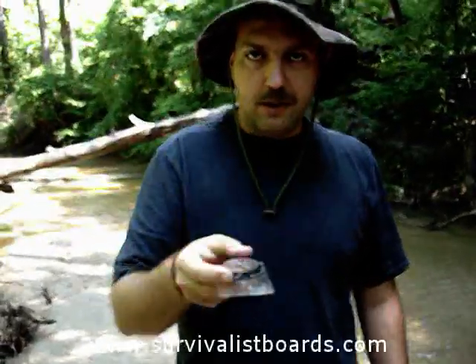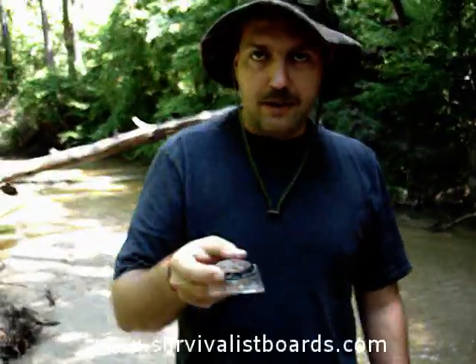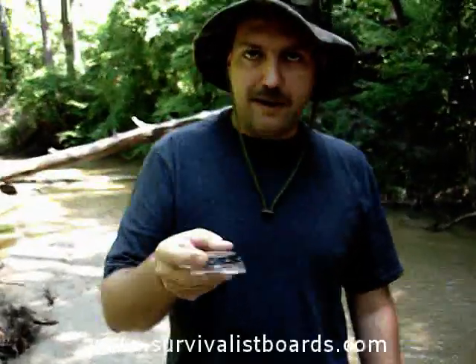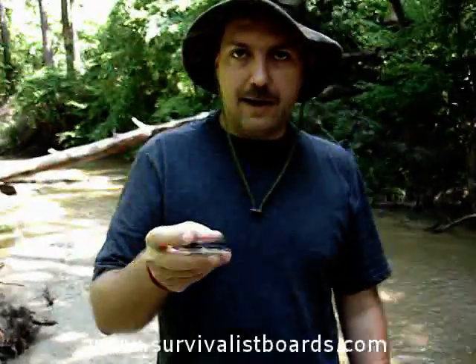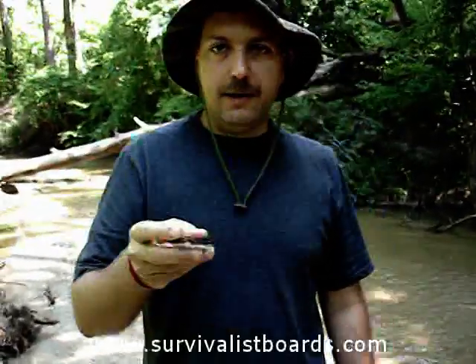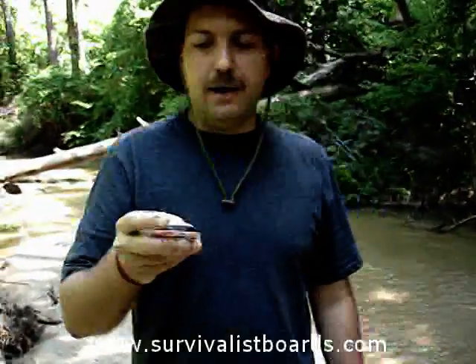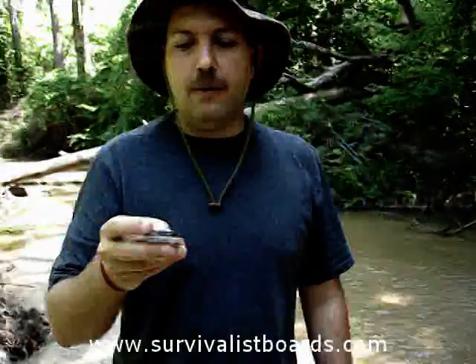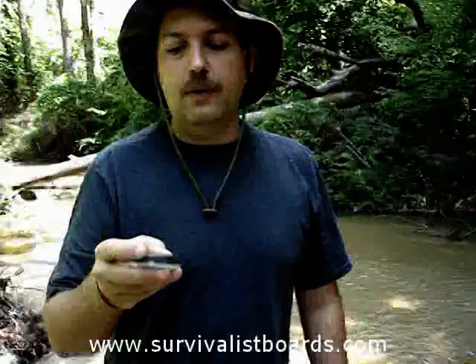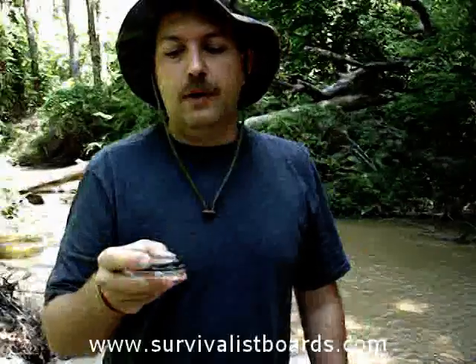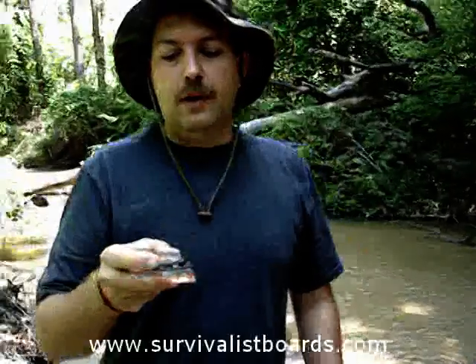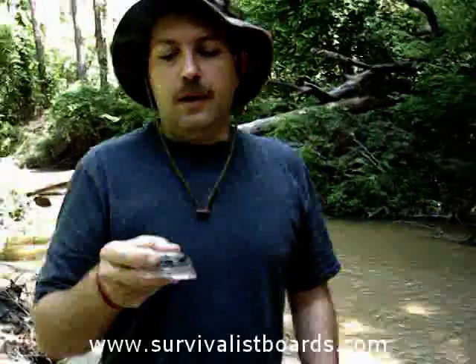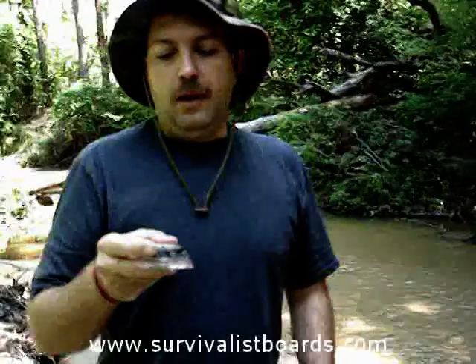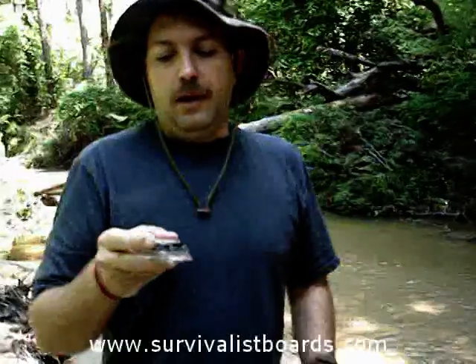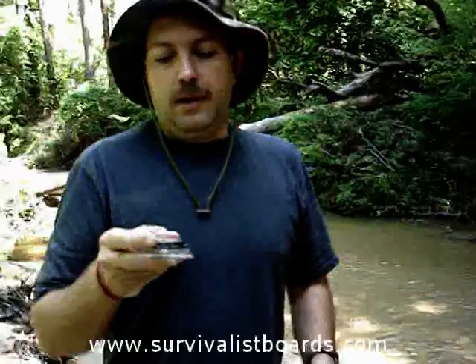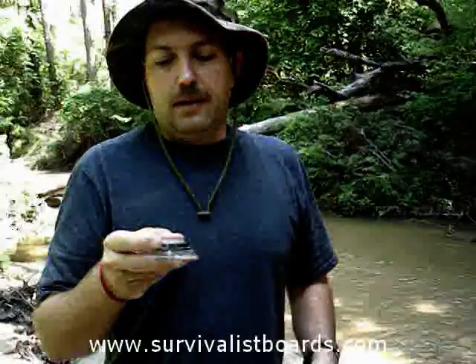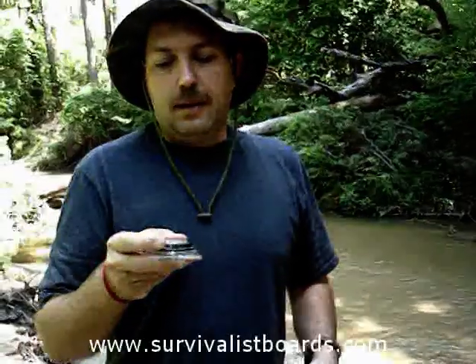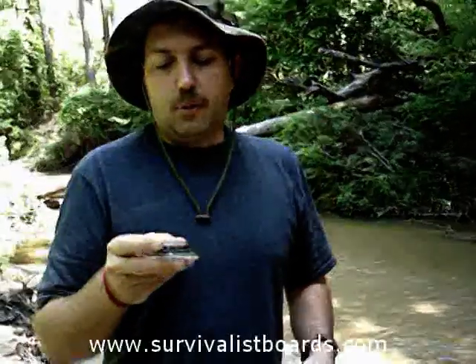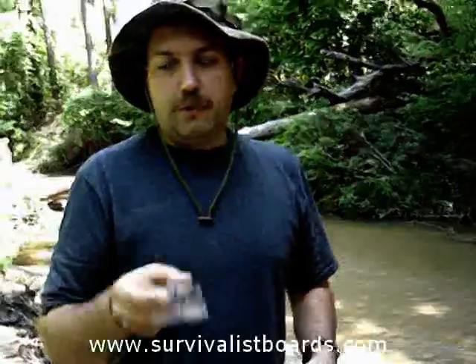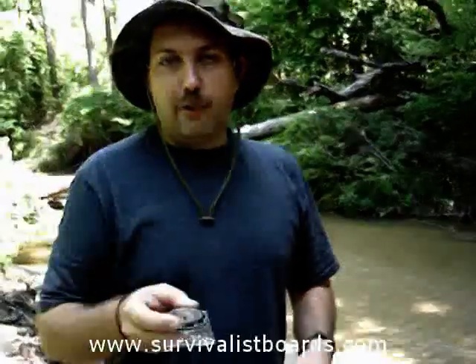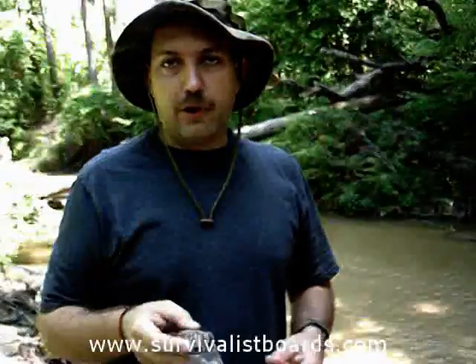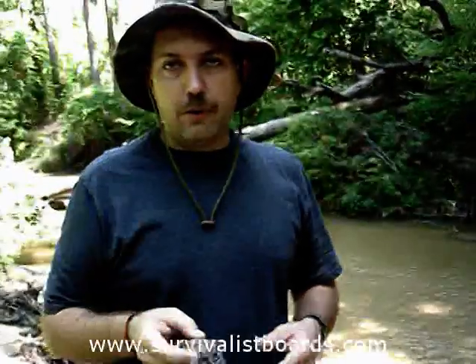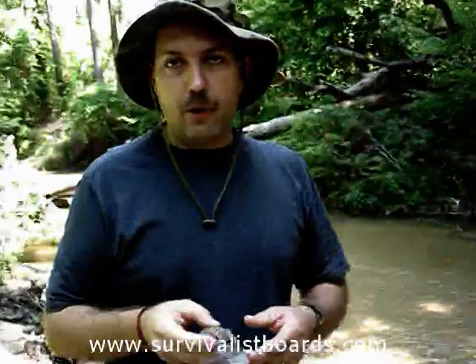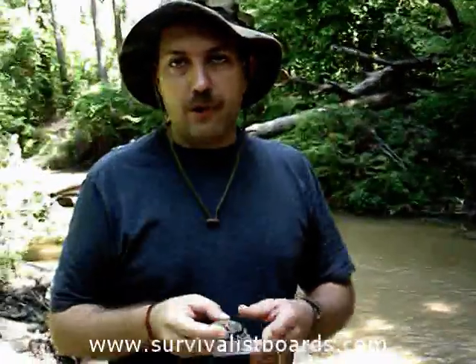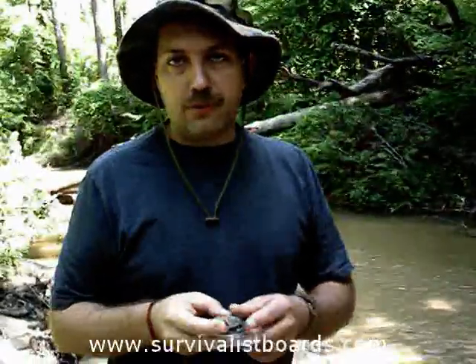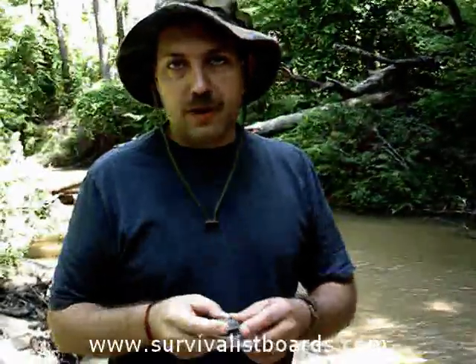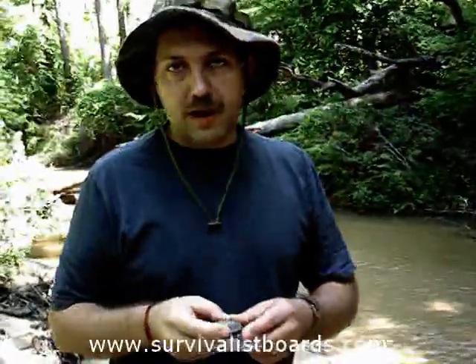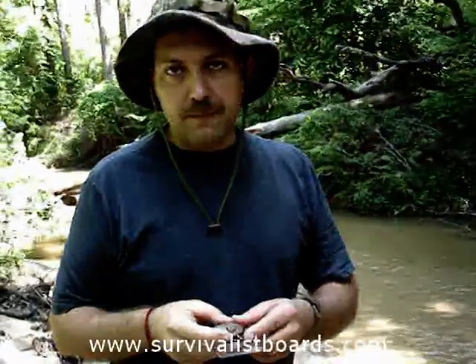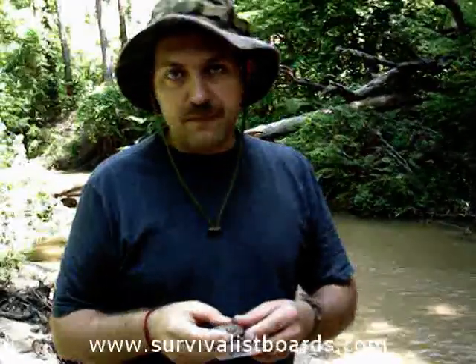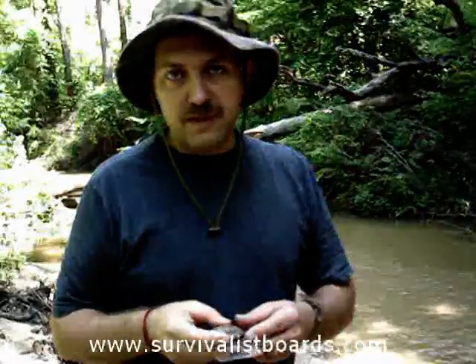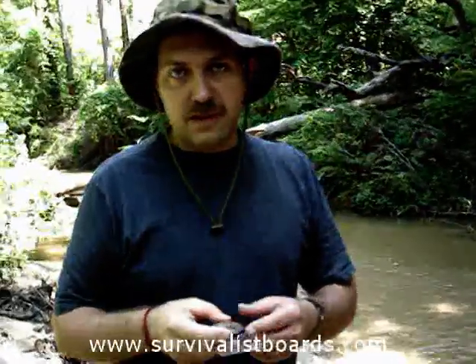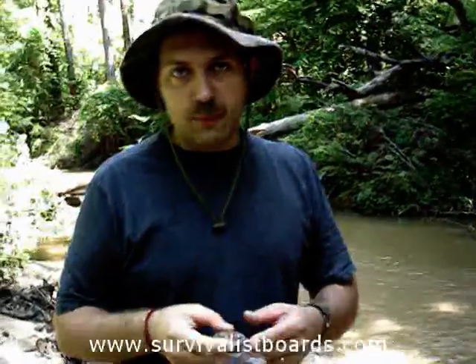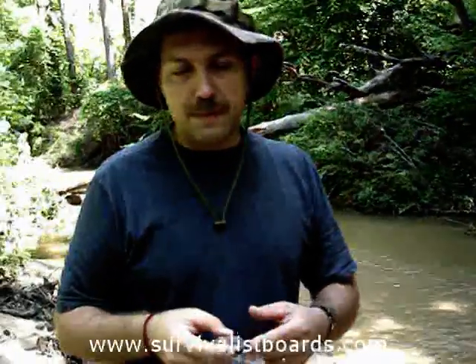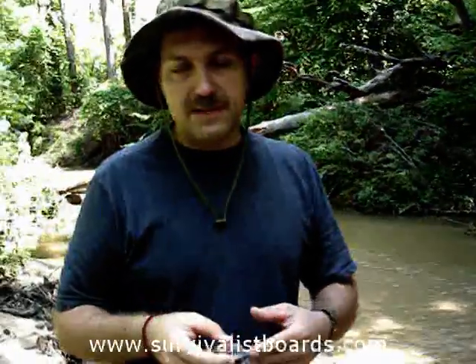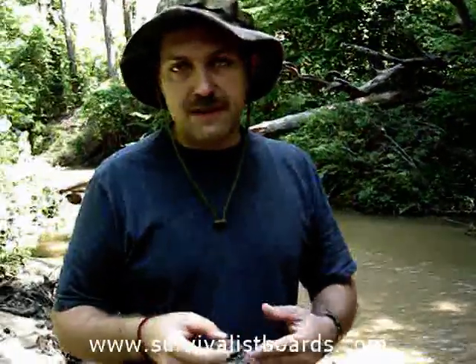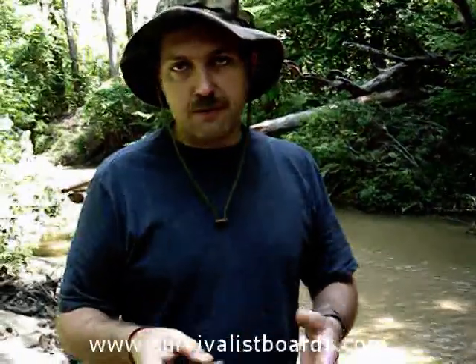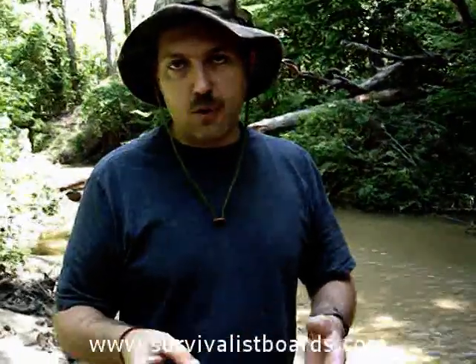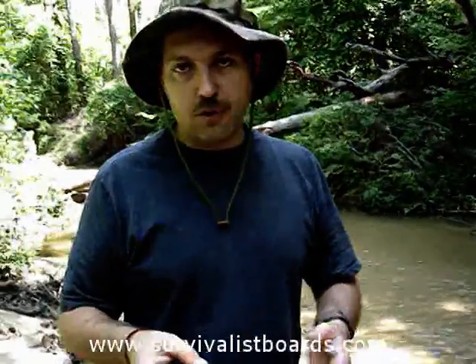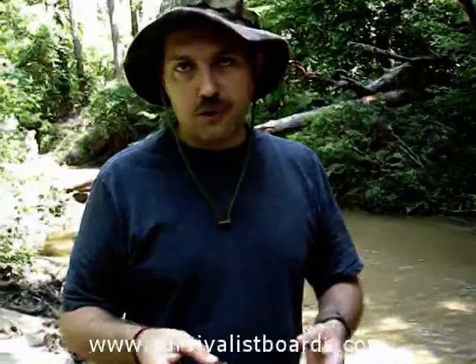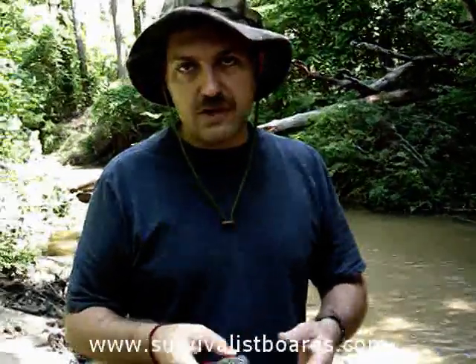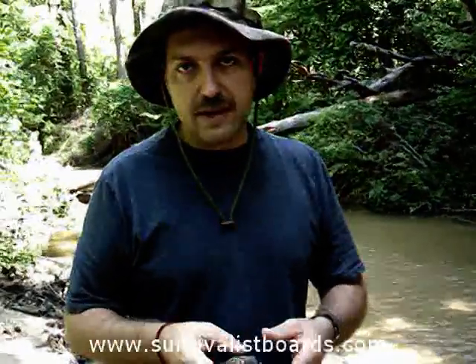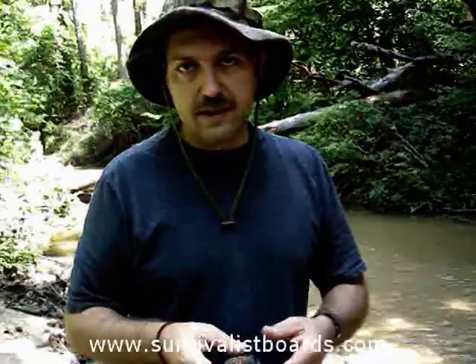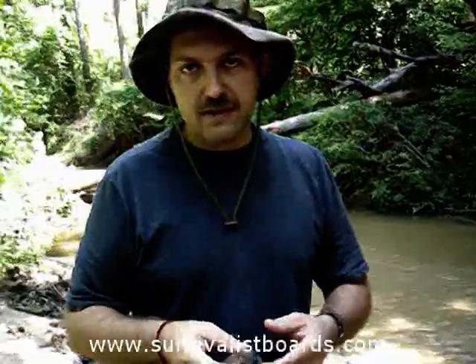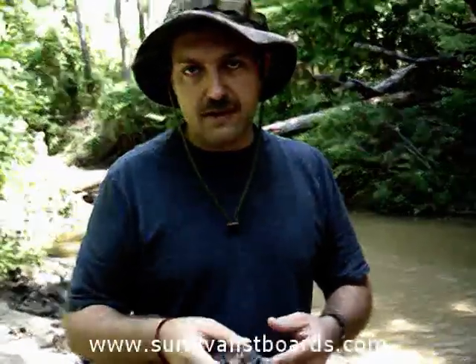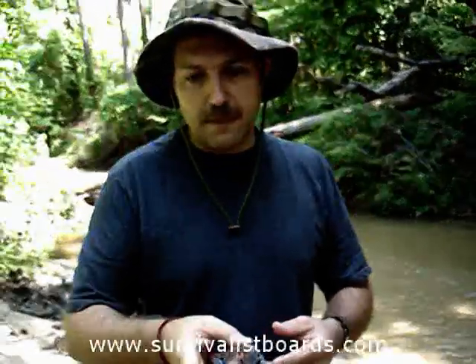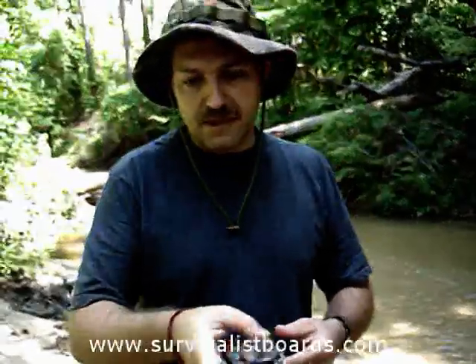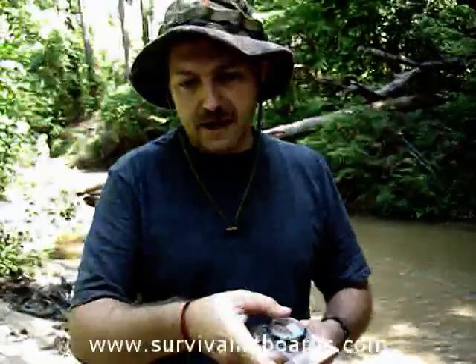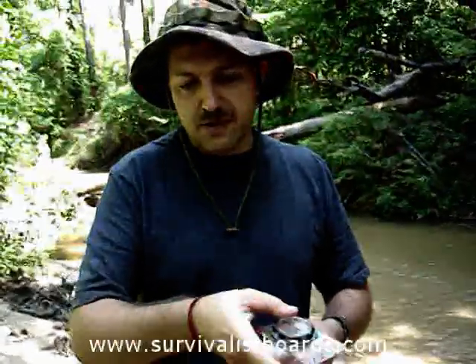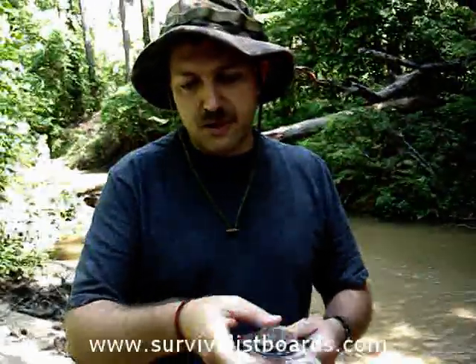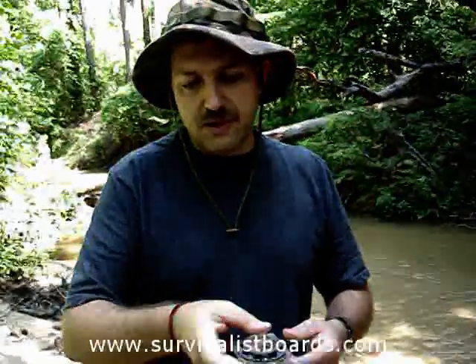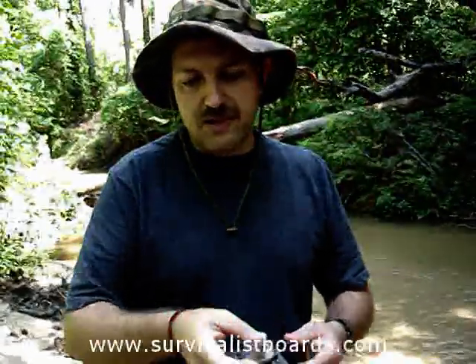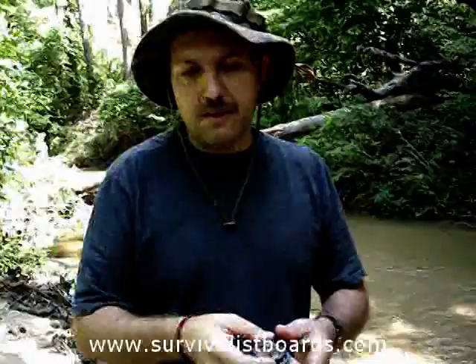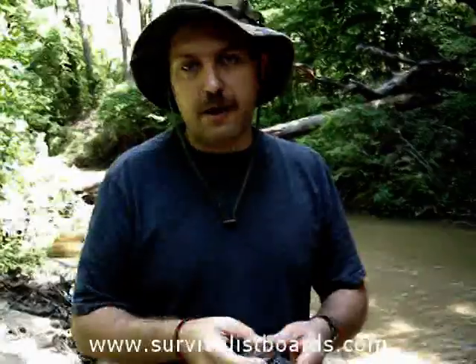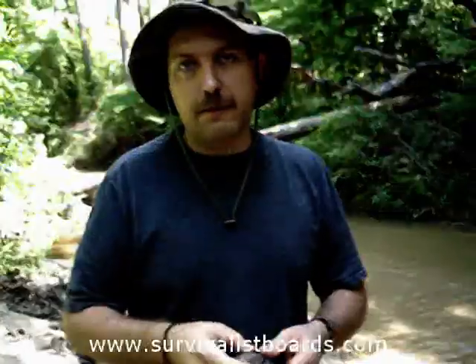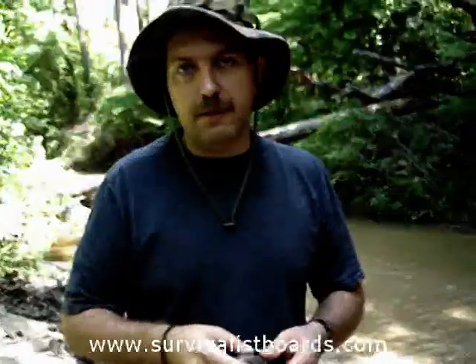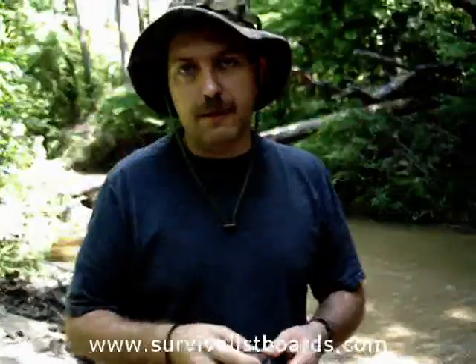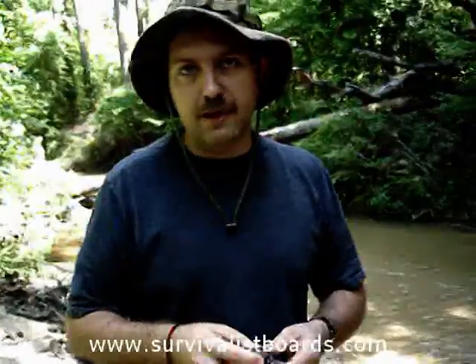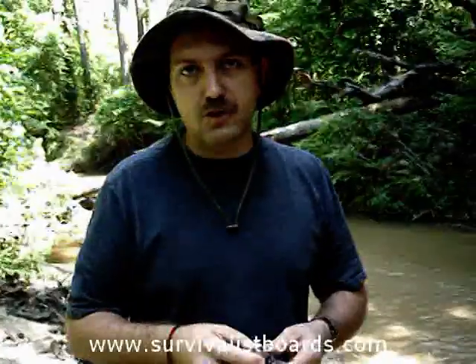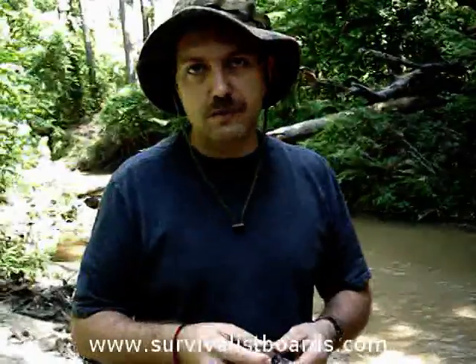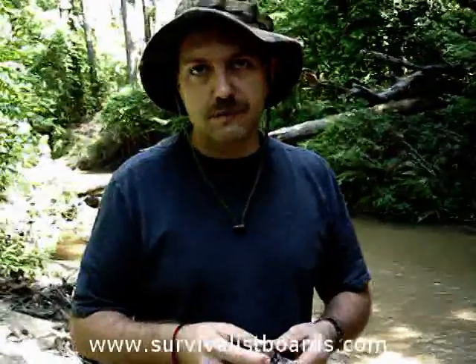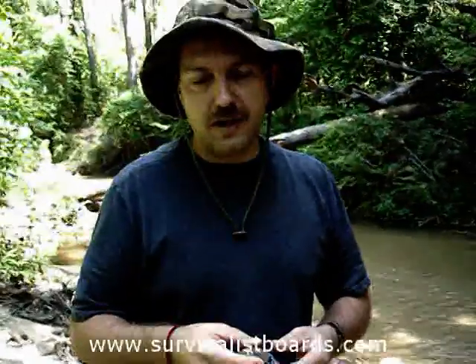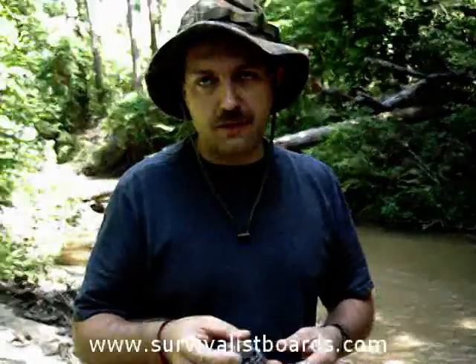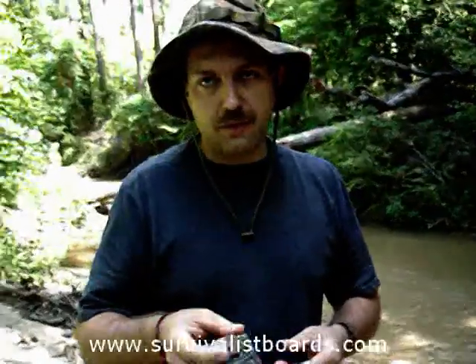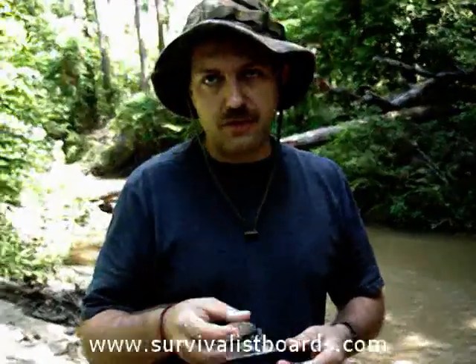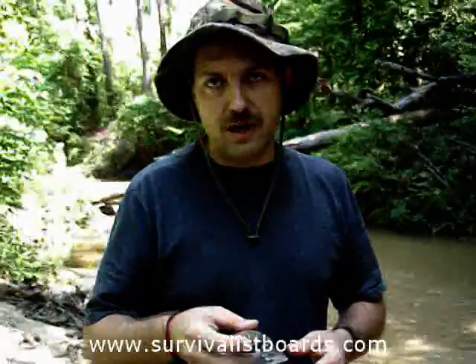I'm going to be working on part three. Visit the website for more articles like this — the website address is at the bottom of the page. Thank you for your time.